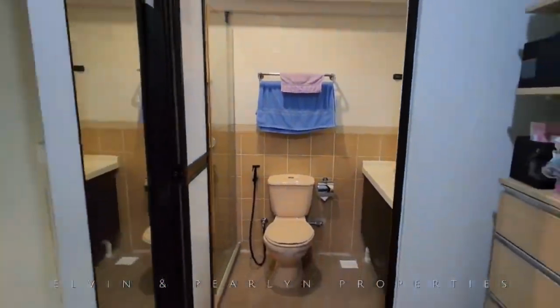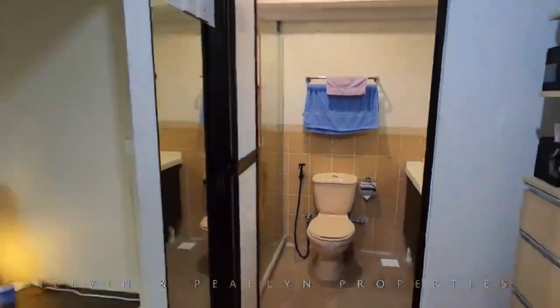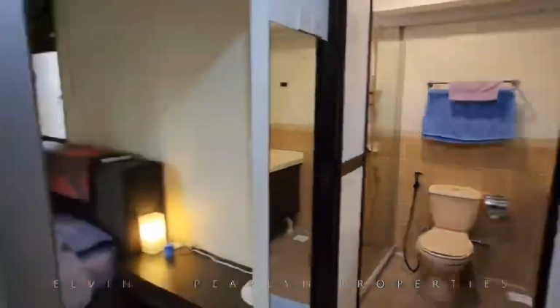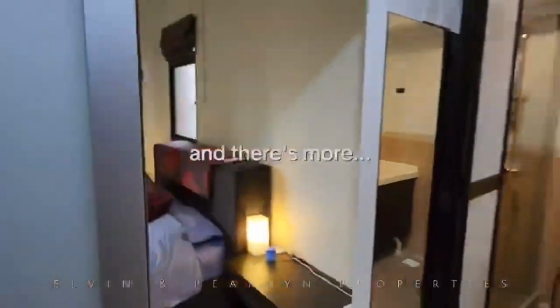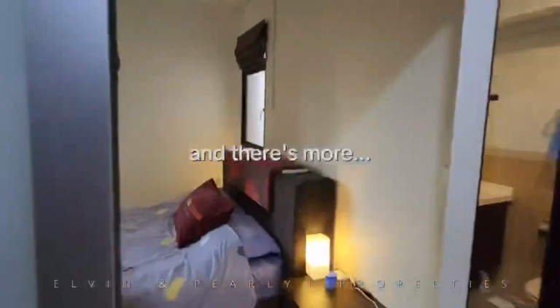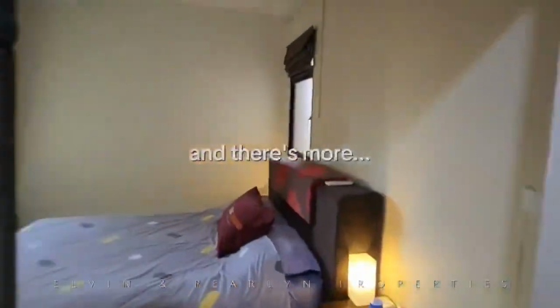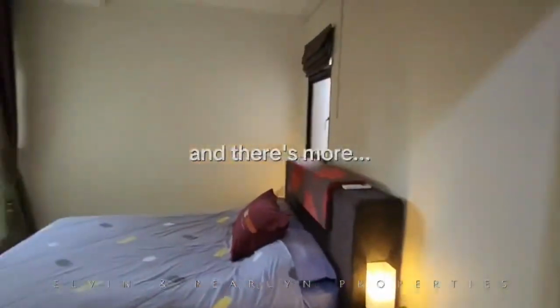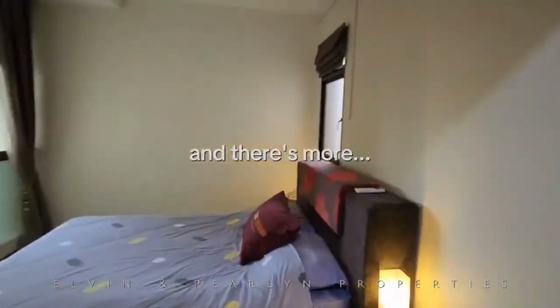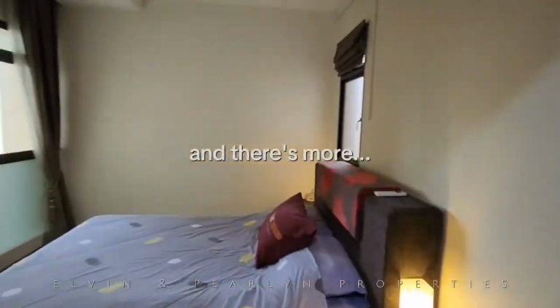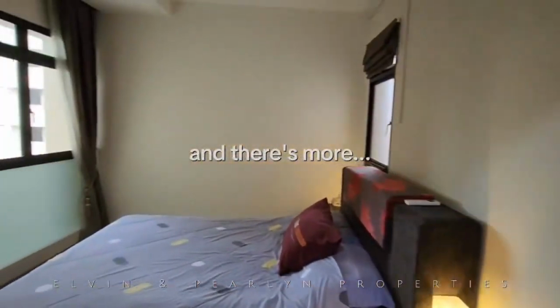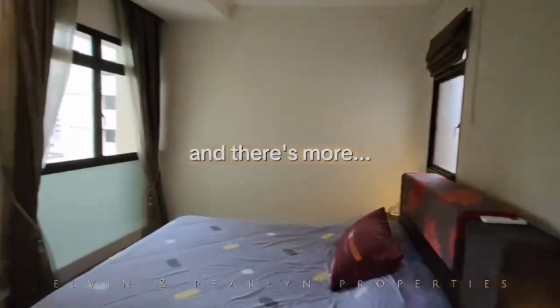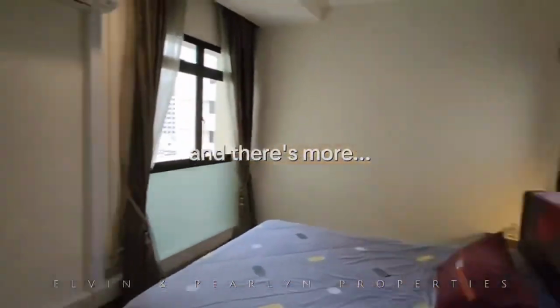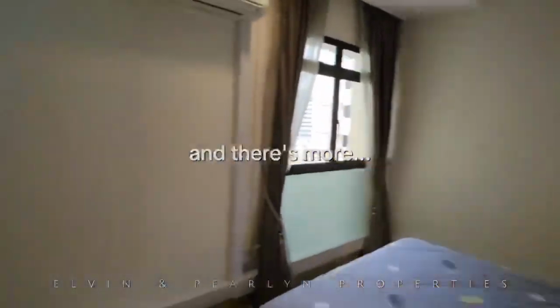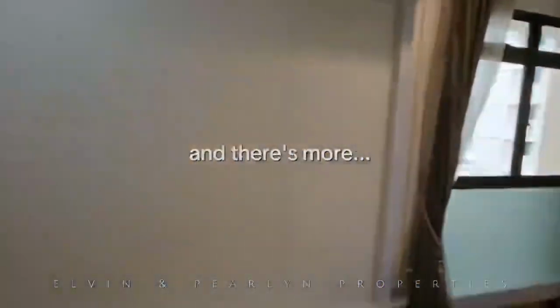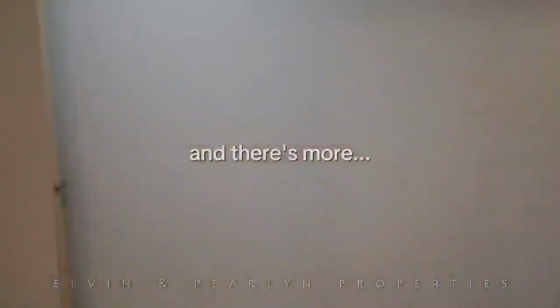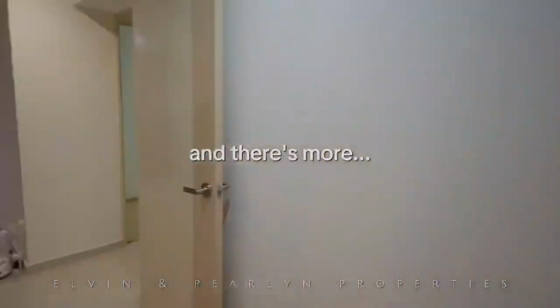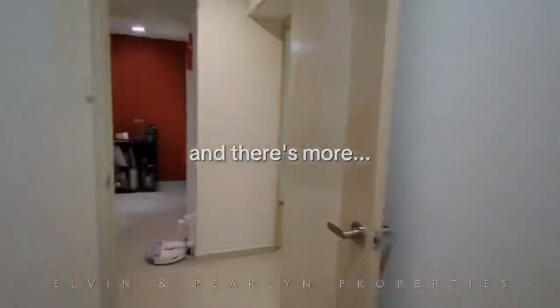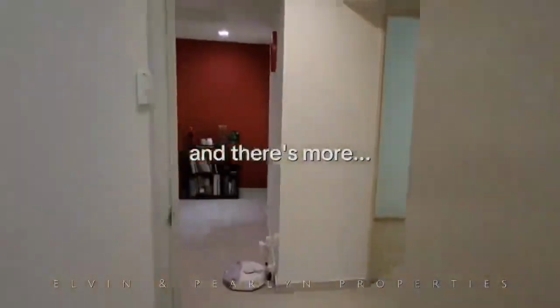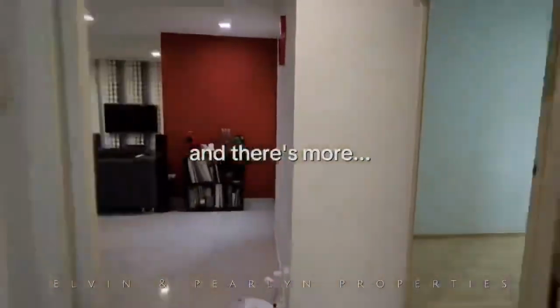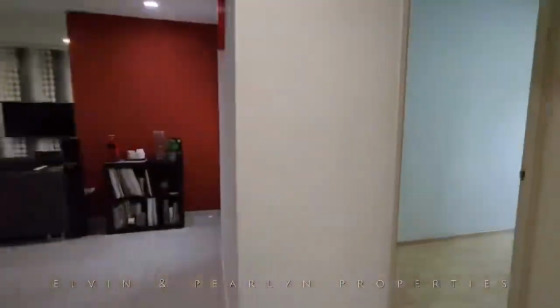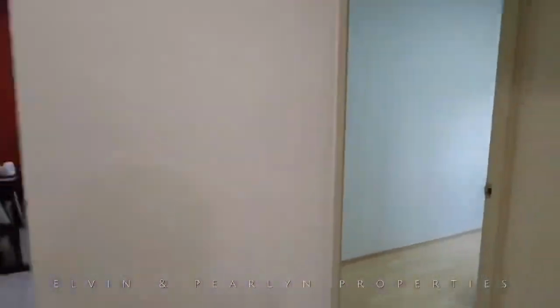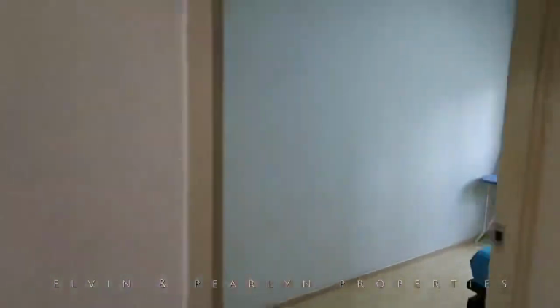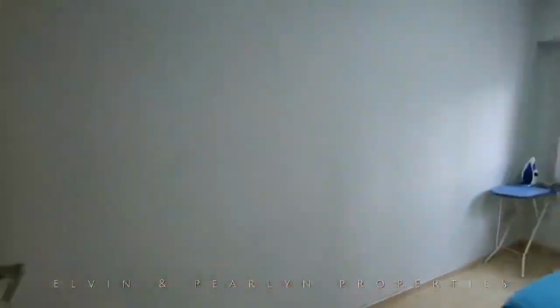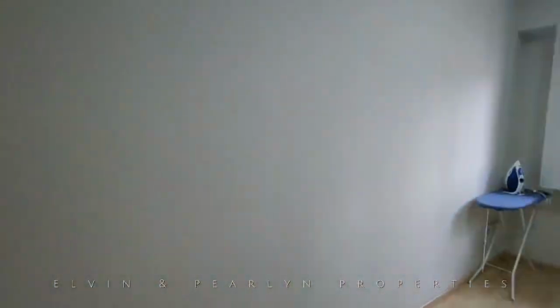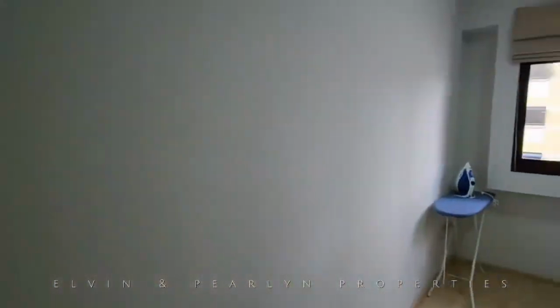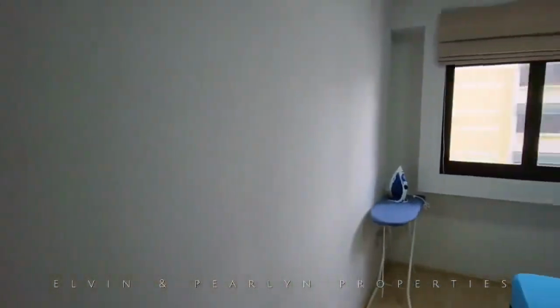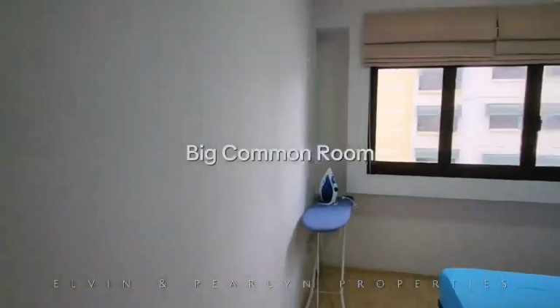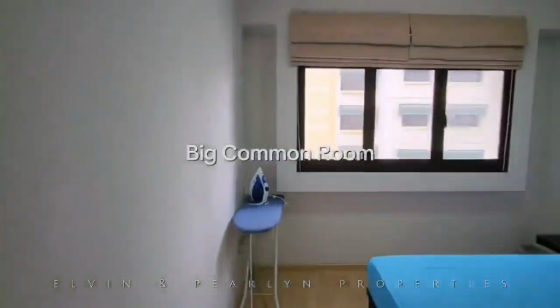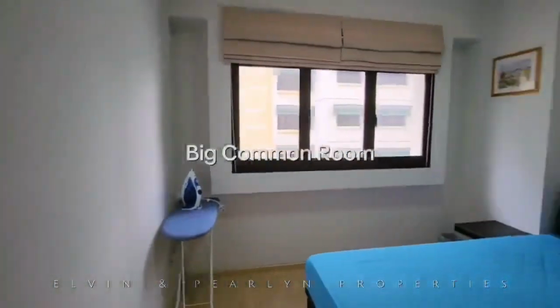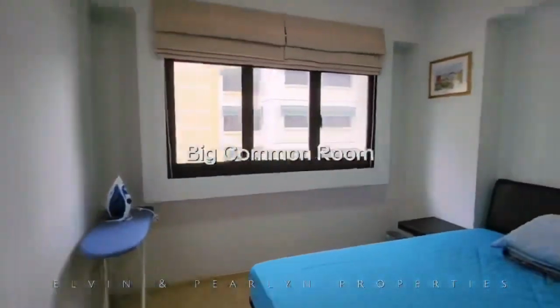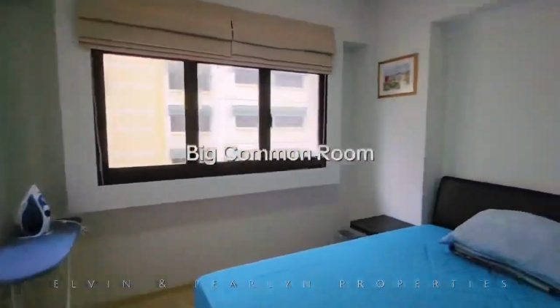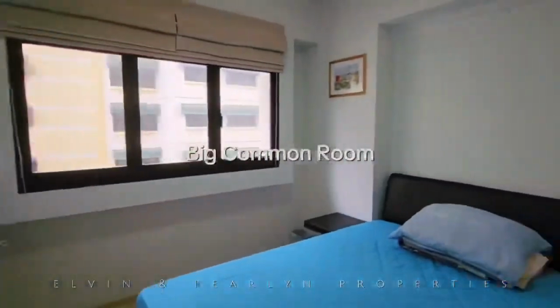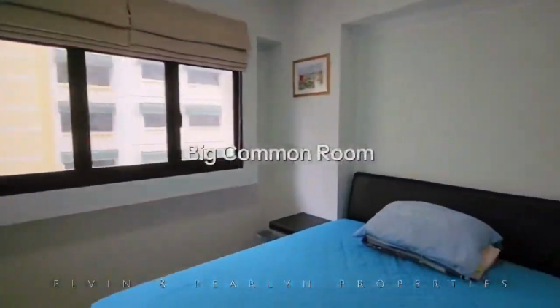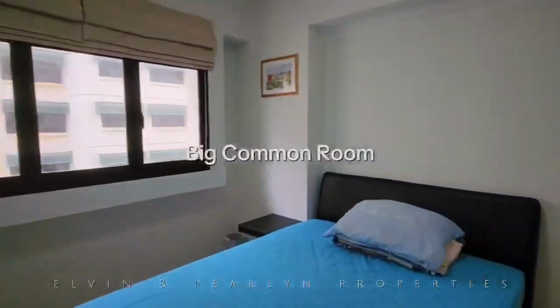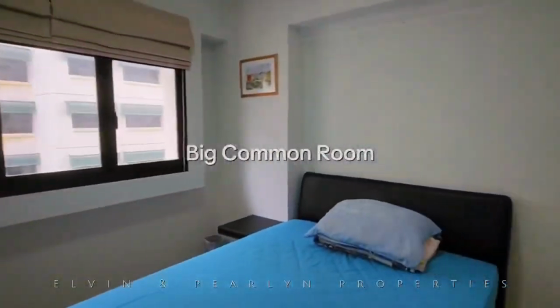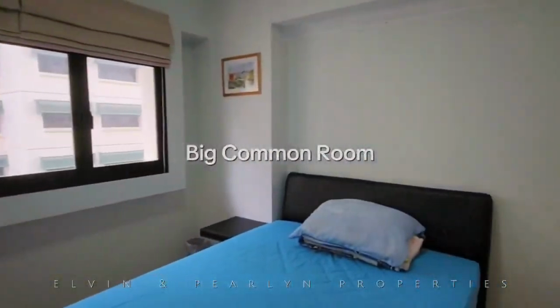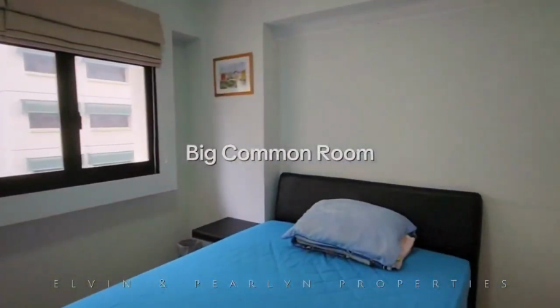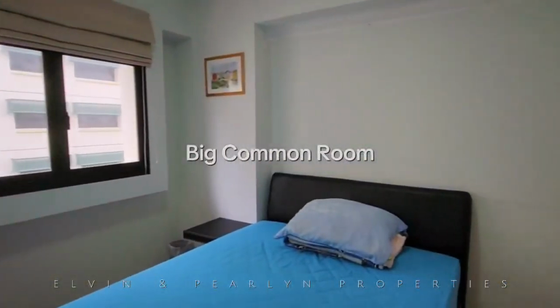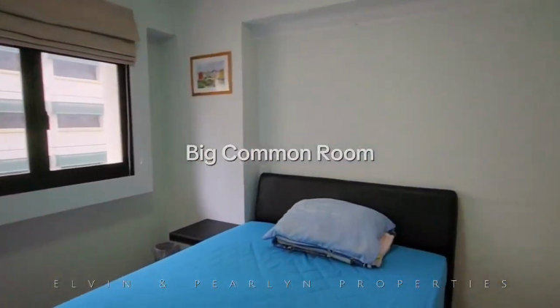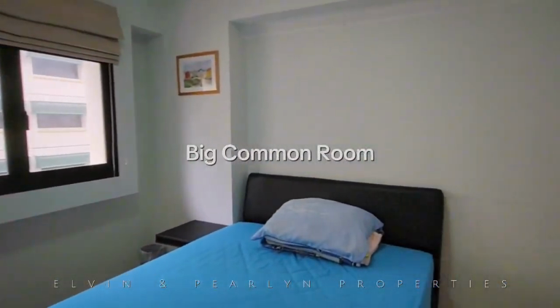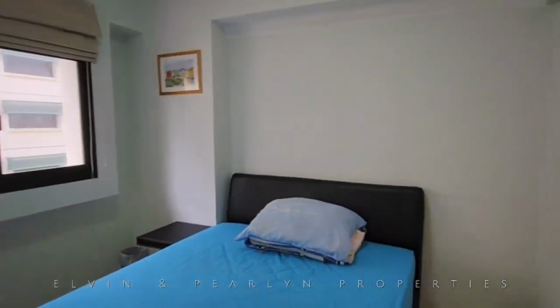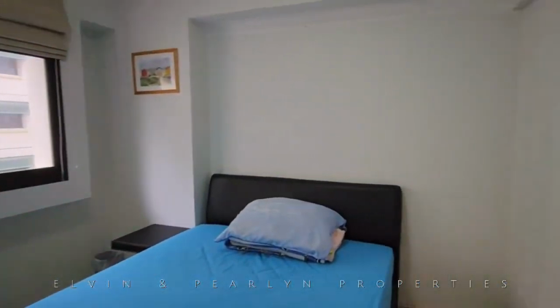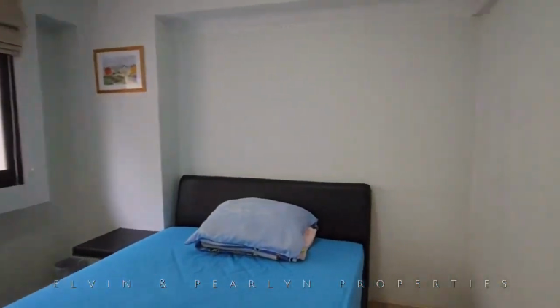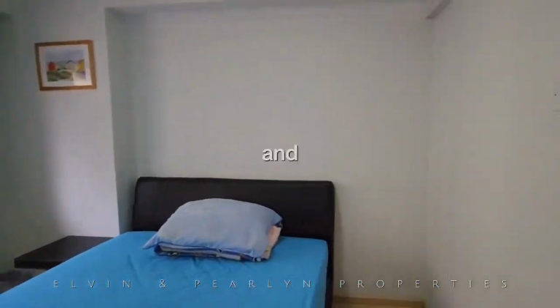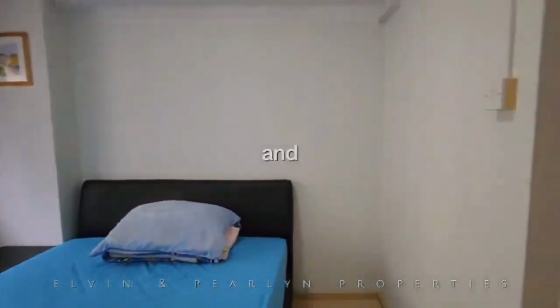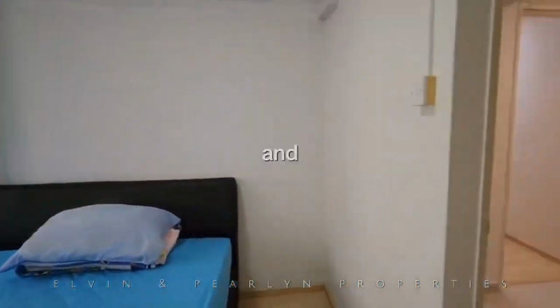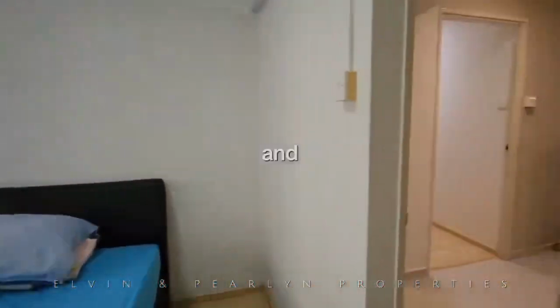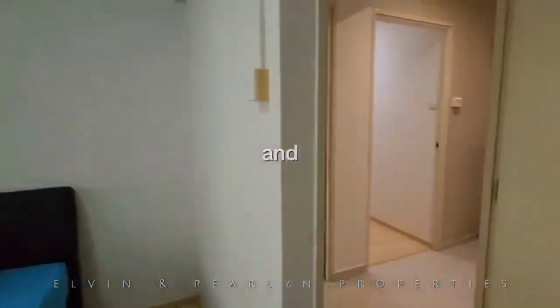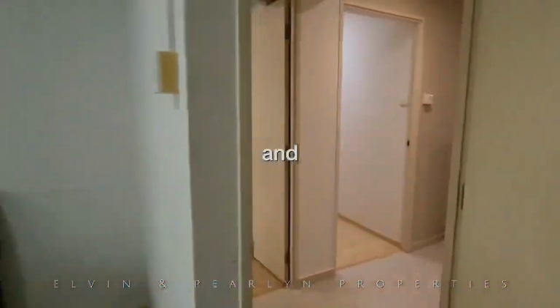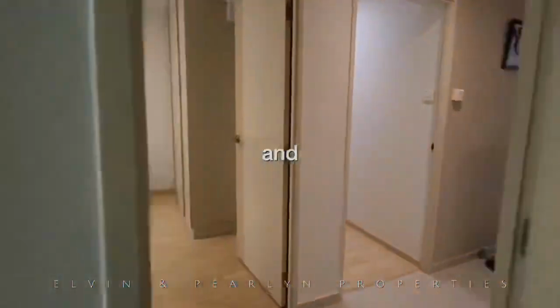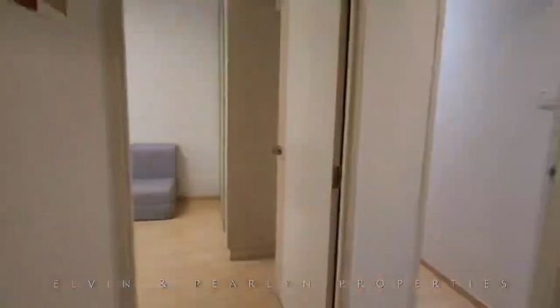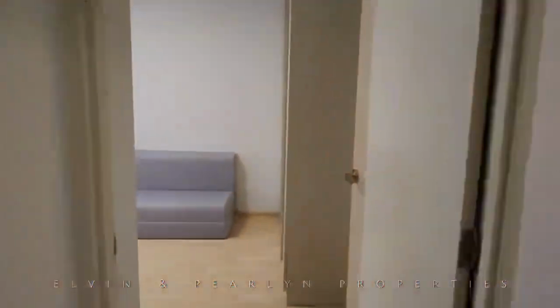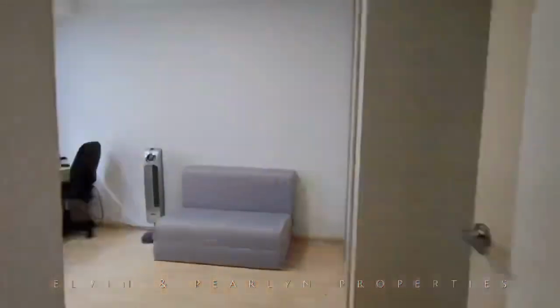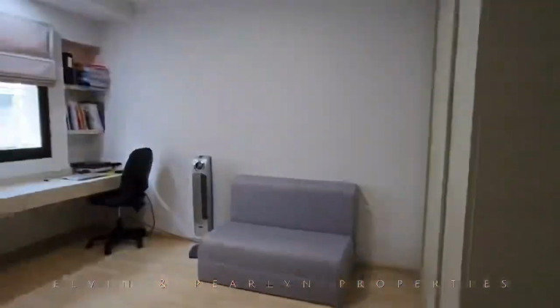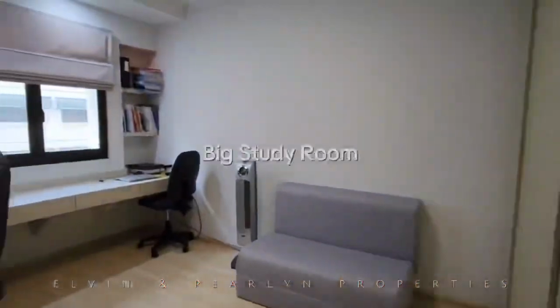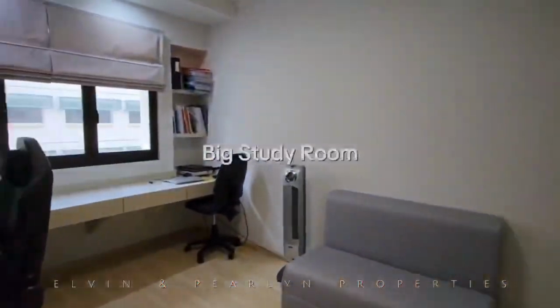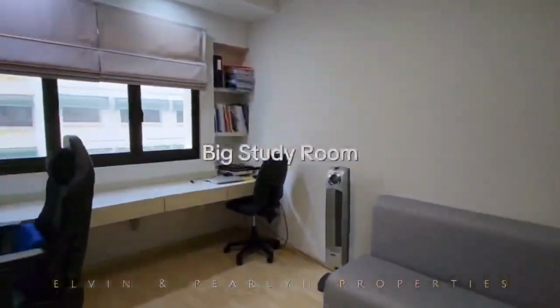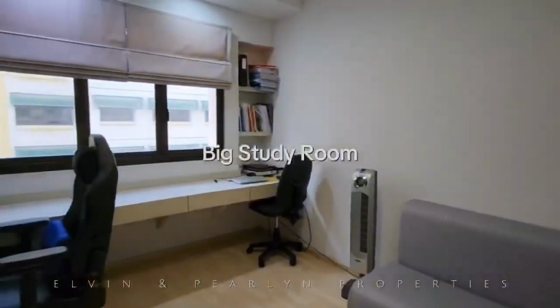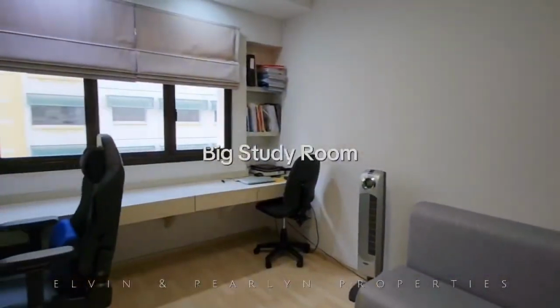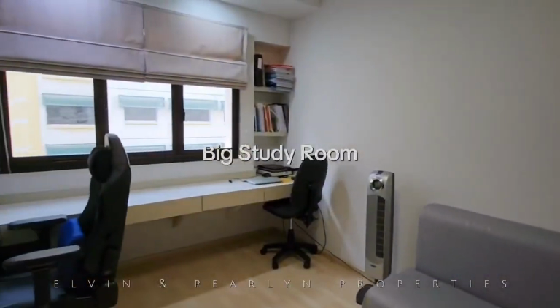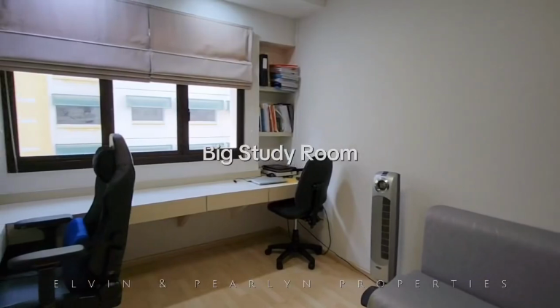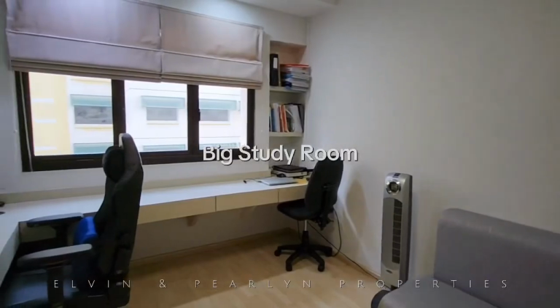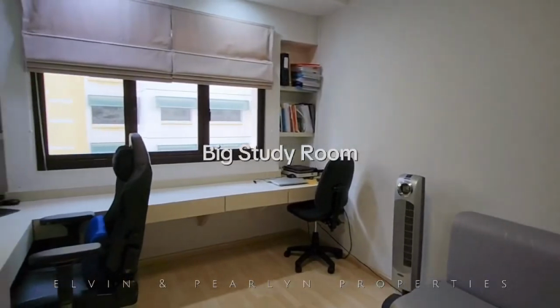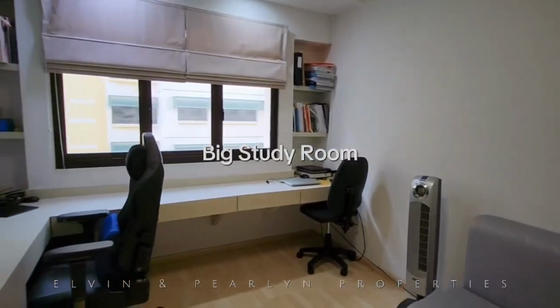And there's more — big common room and big study room.